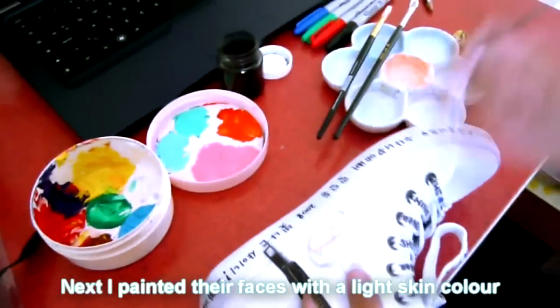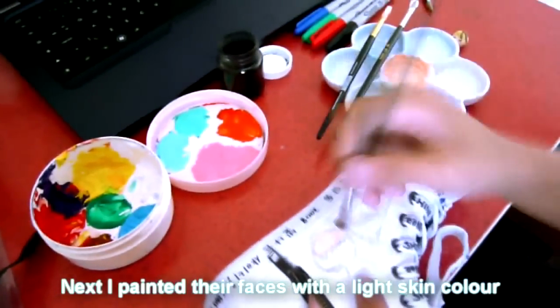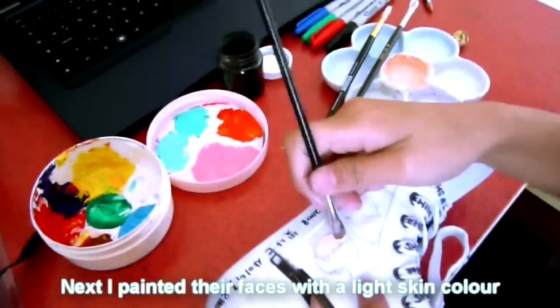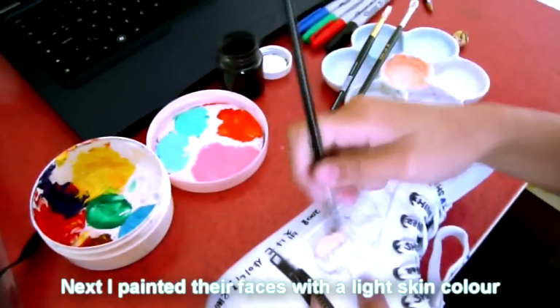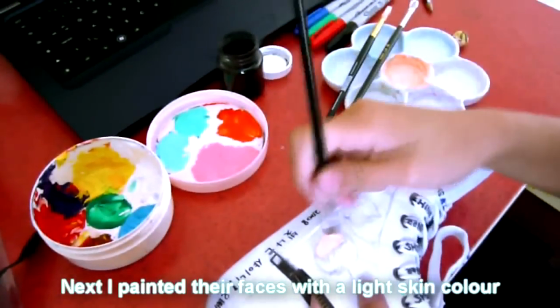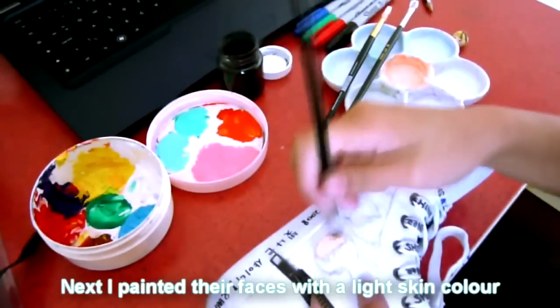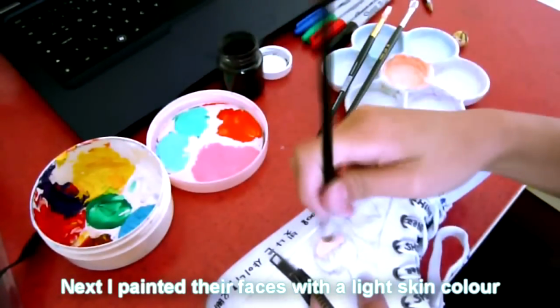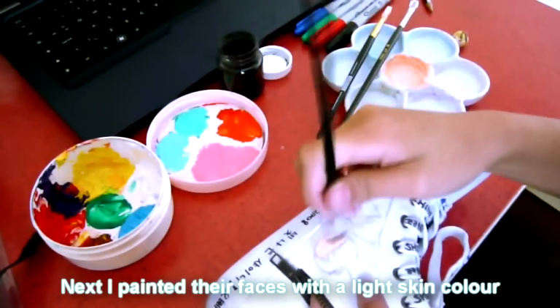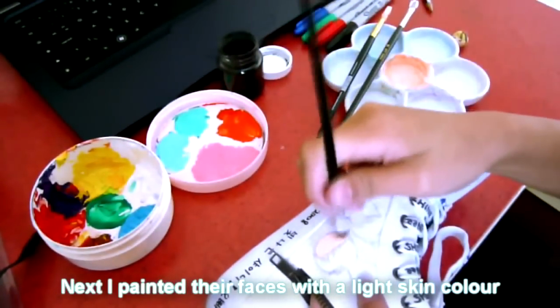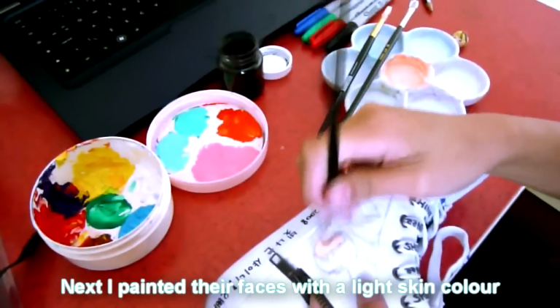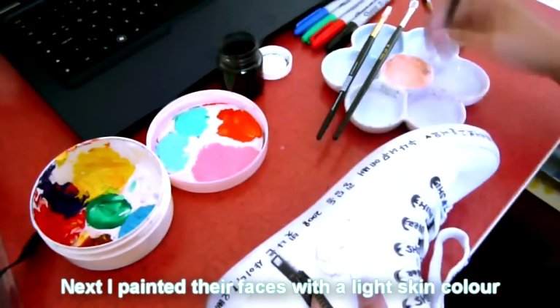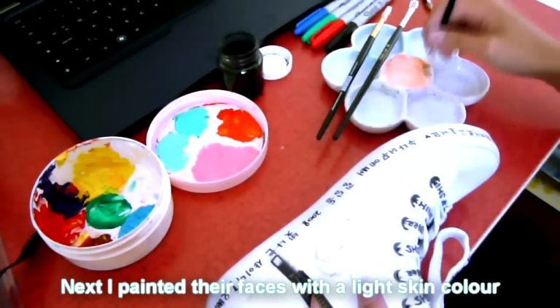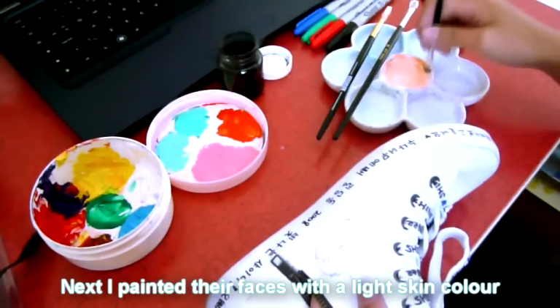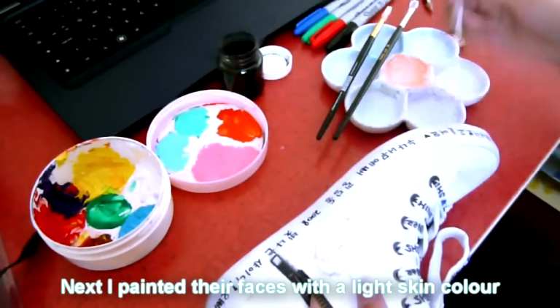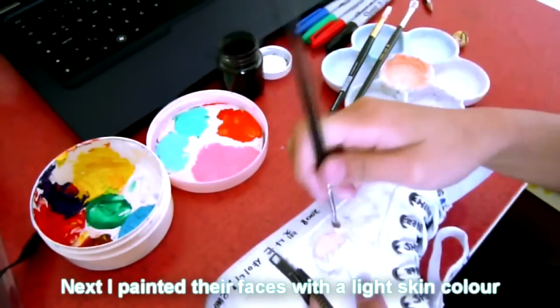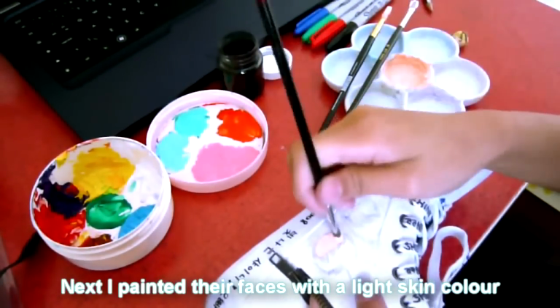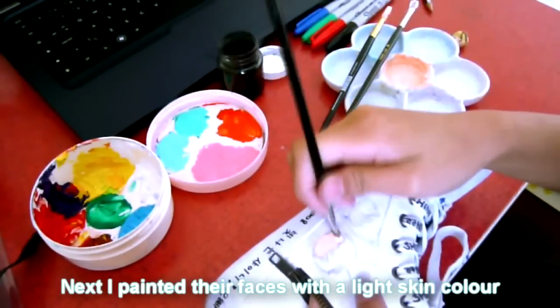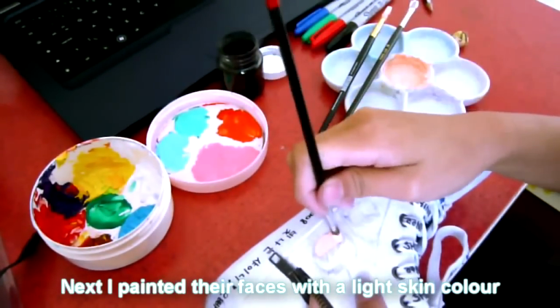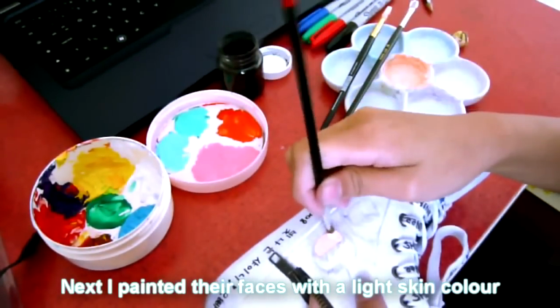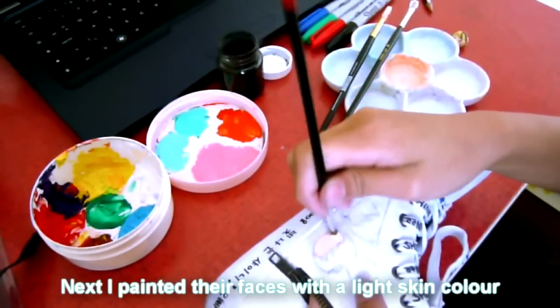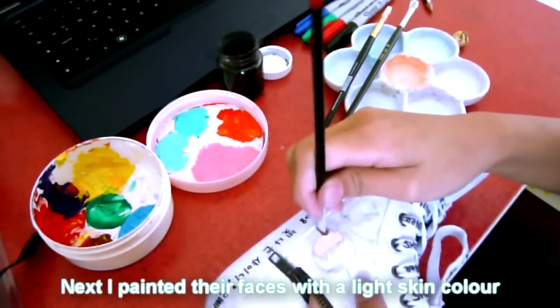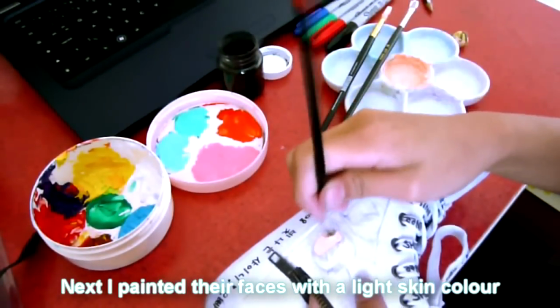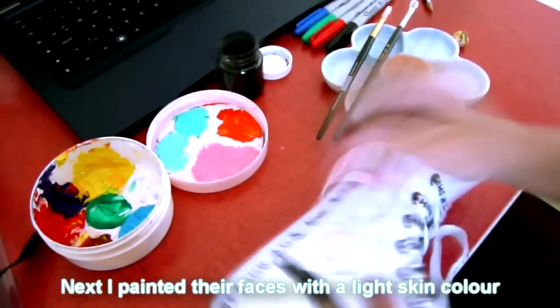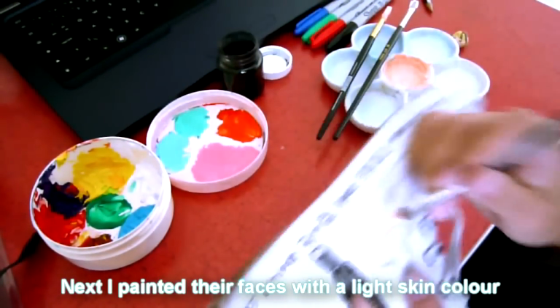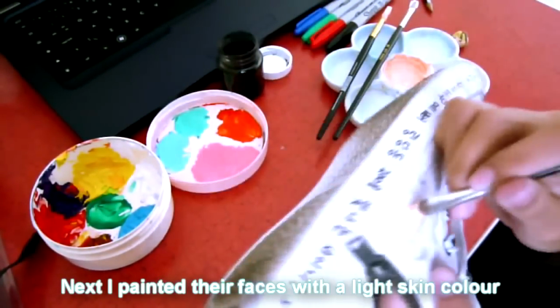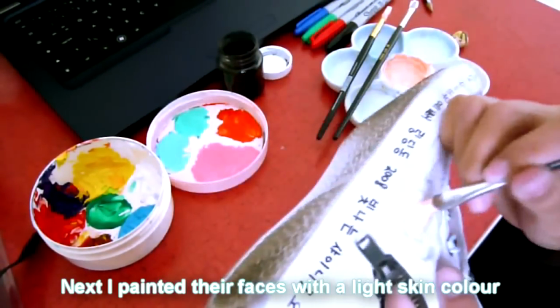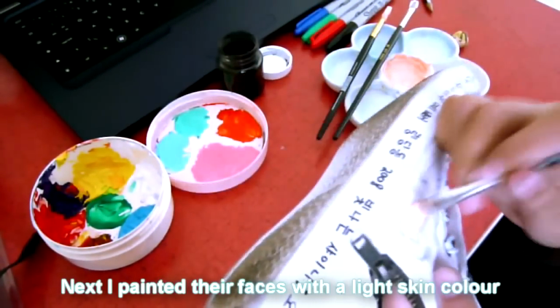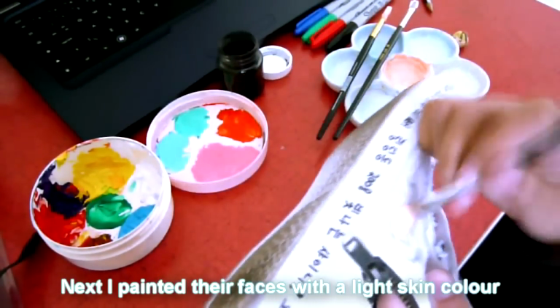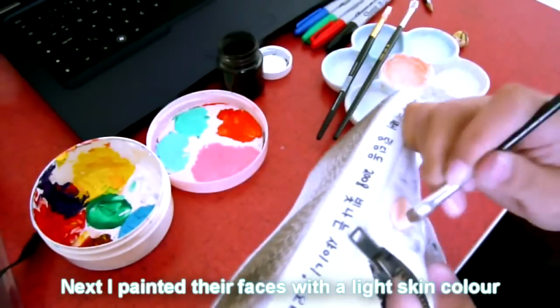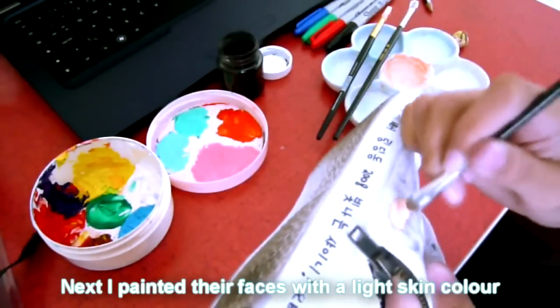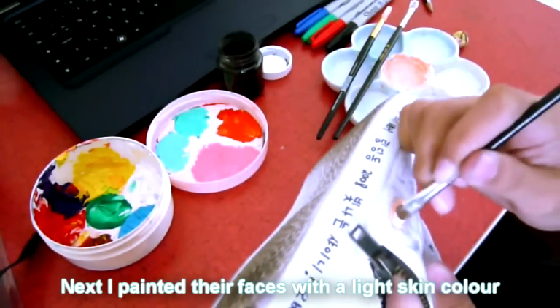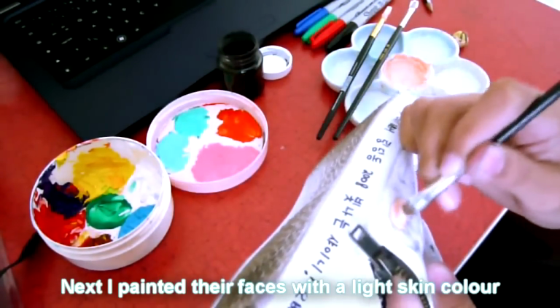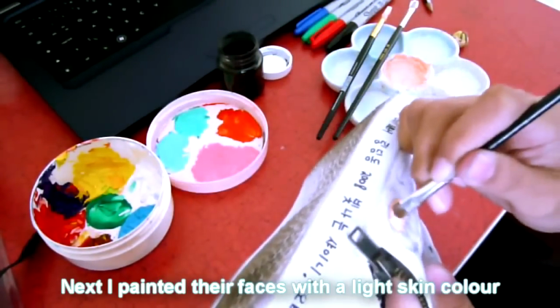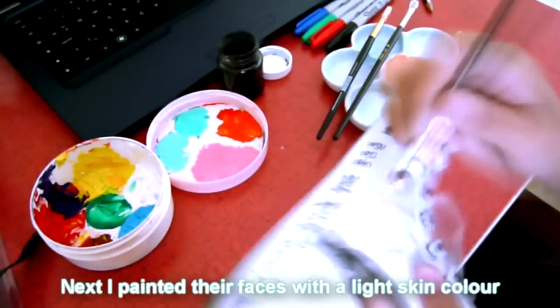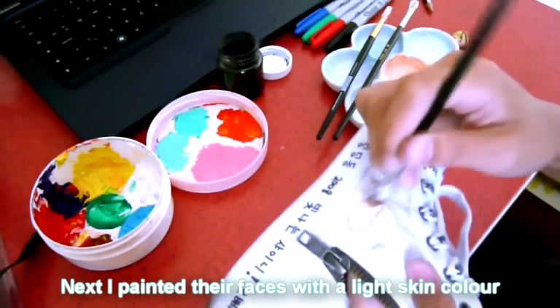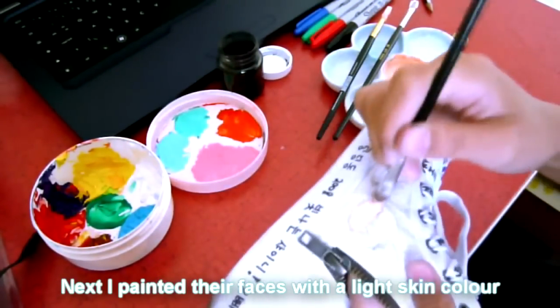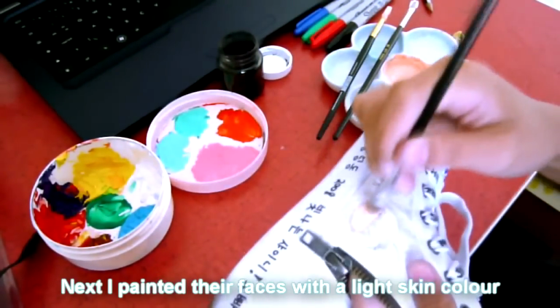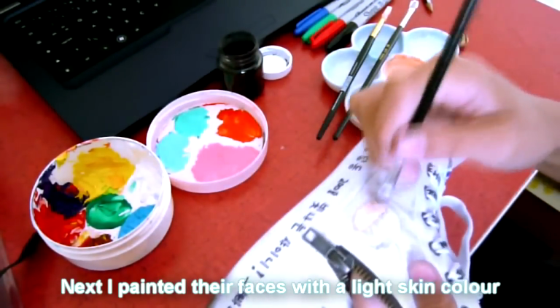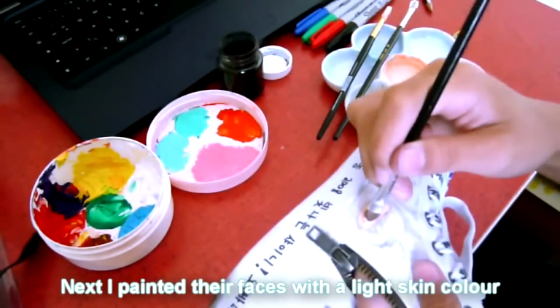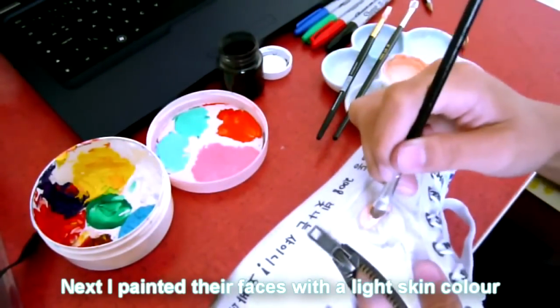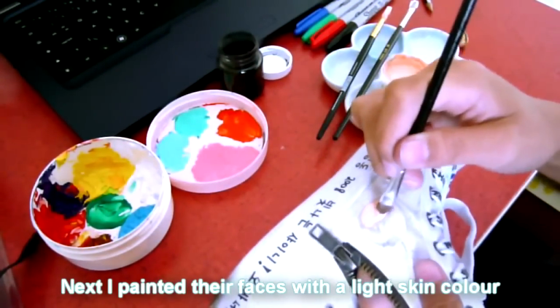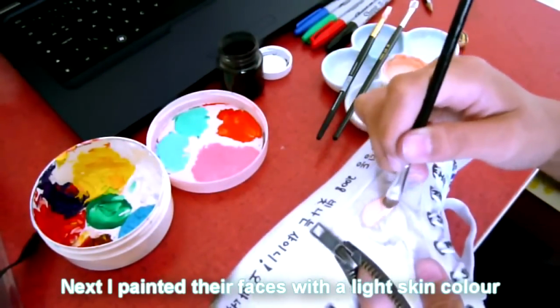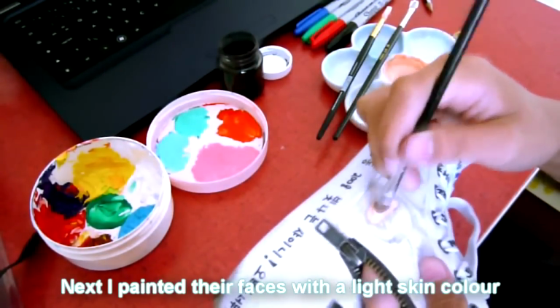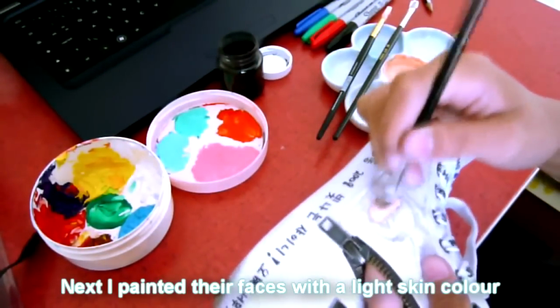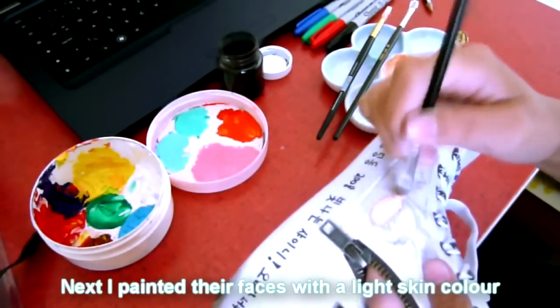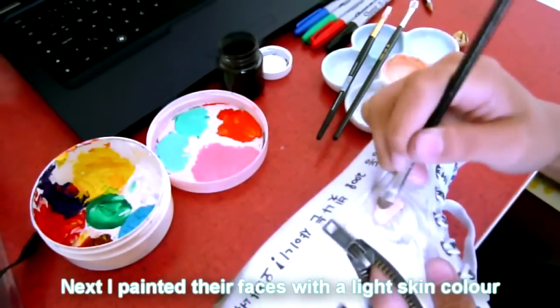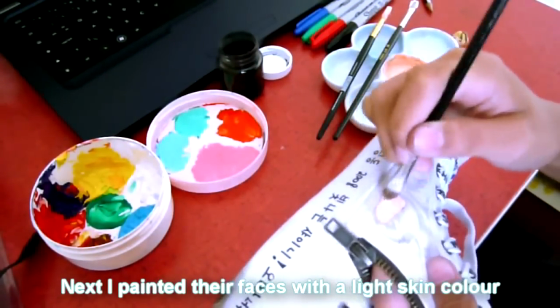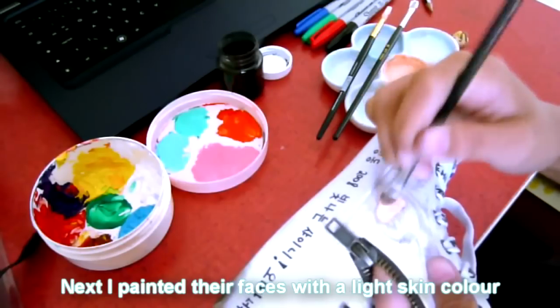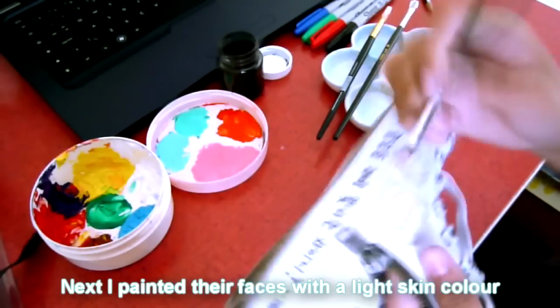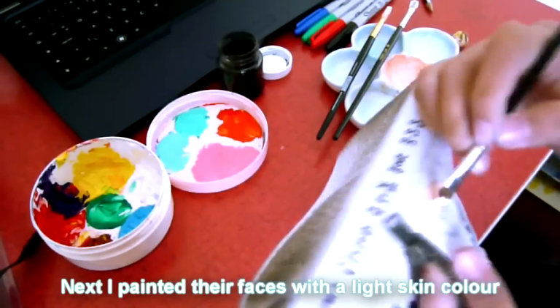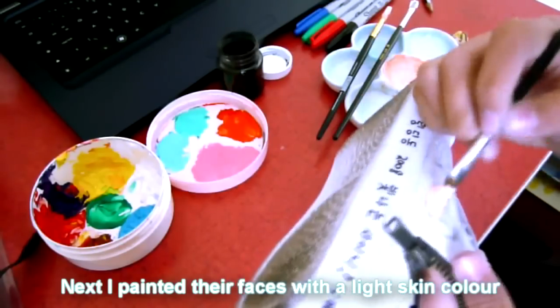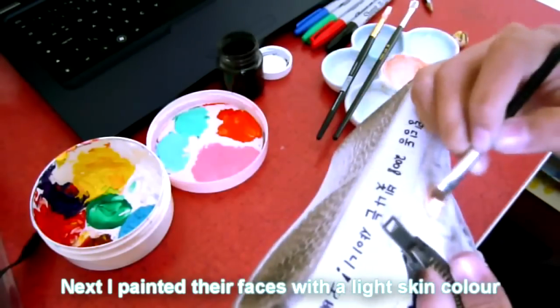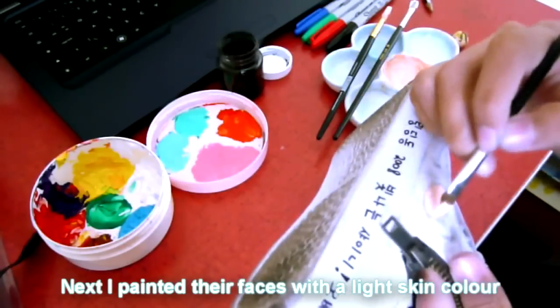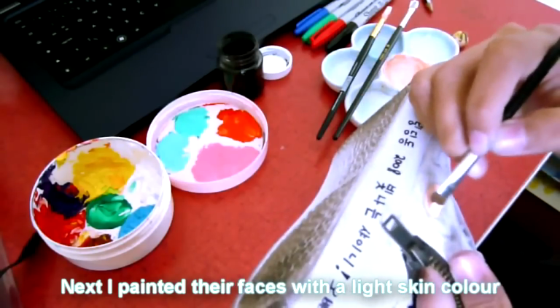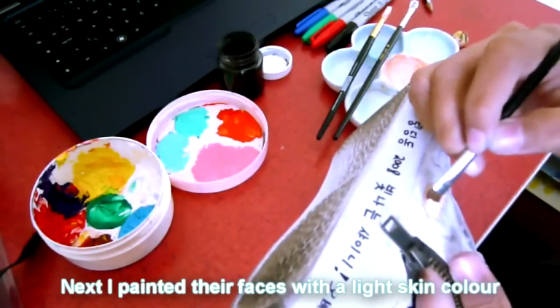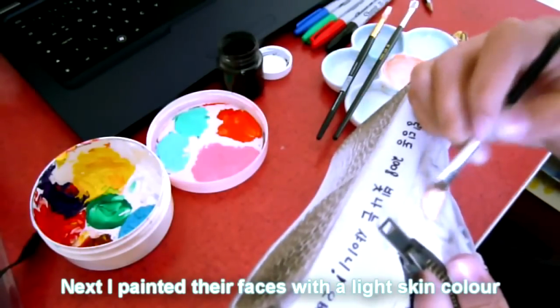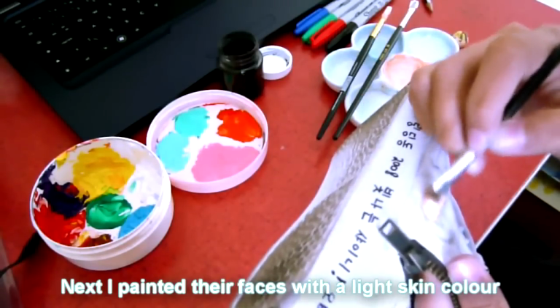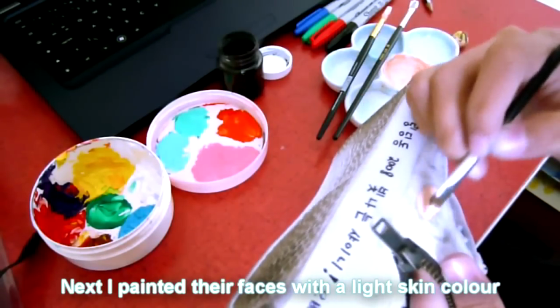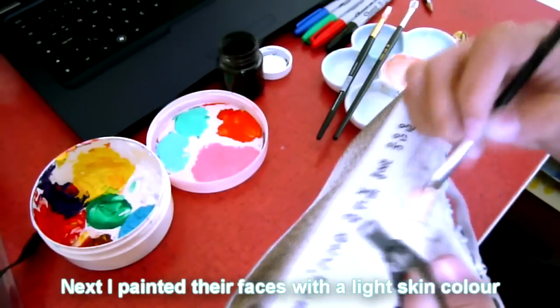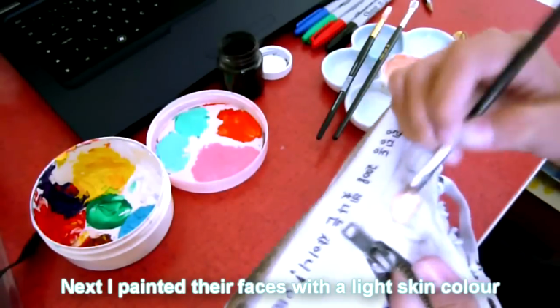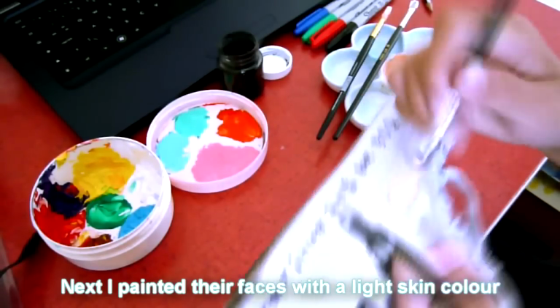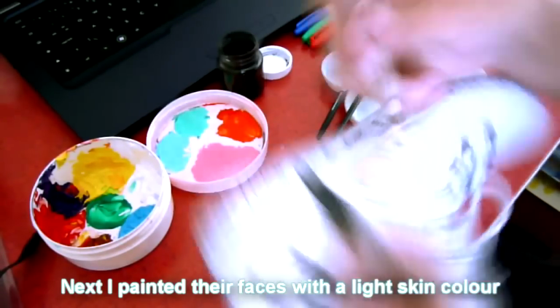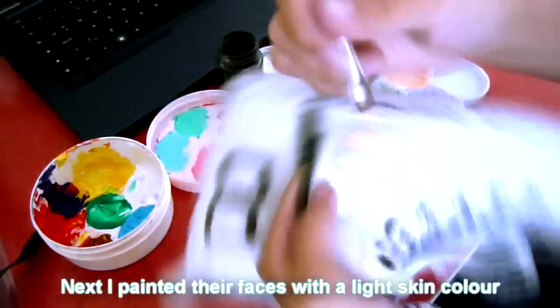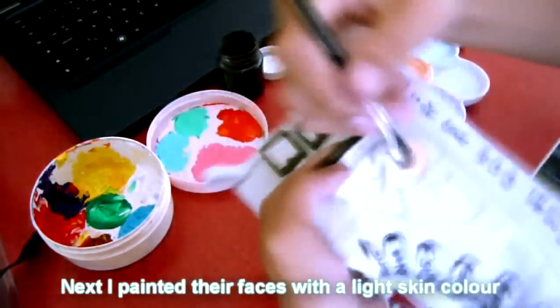Next, I painted the faces with a light skin colour that was created by mixing white with a very little amount of orange and yellow.